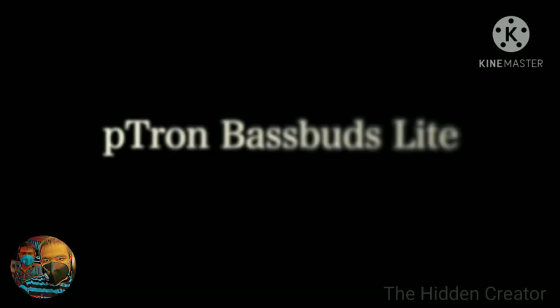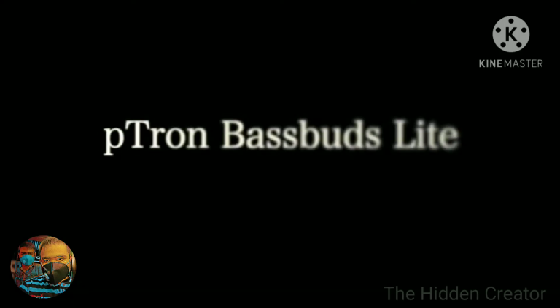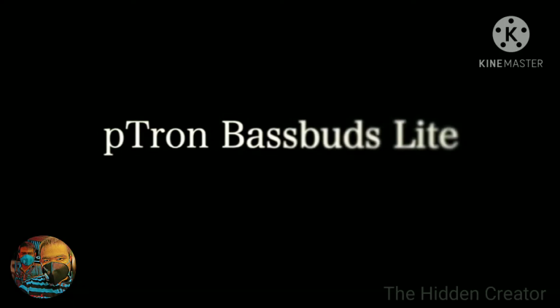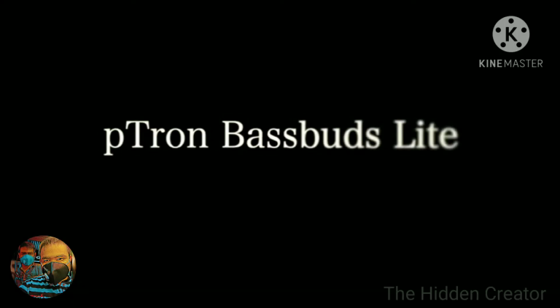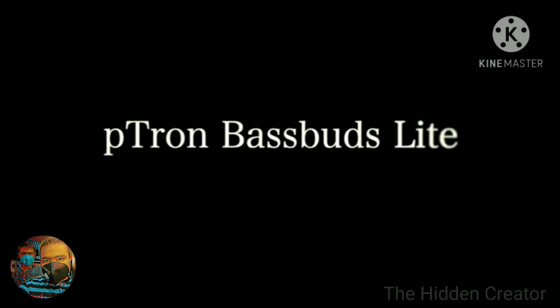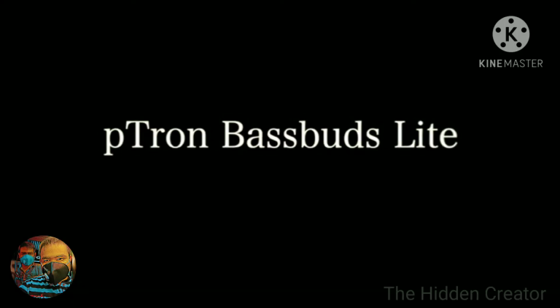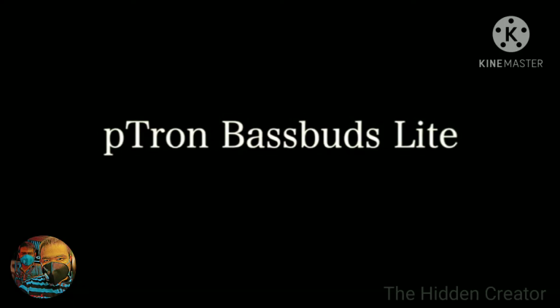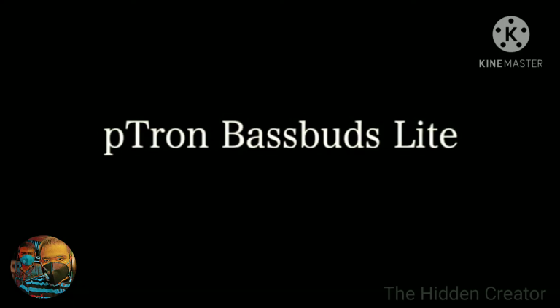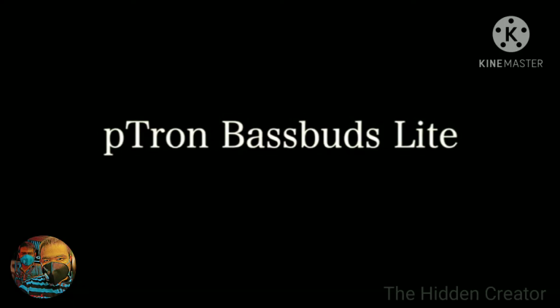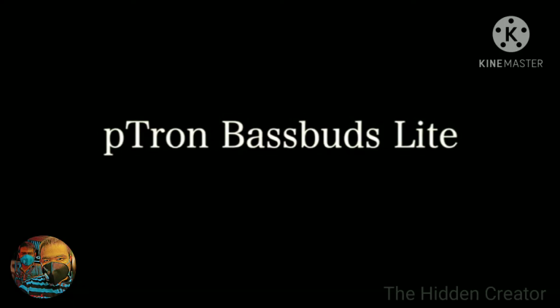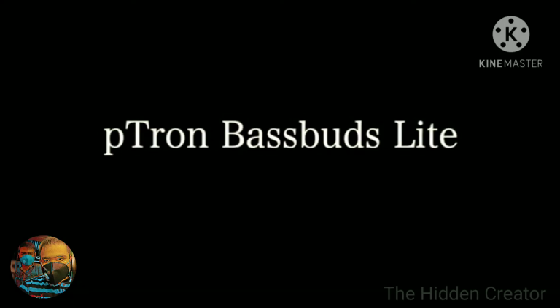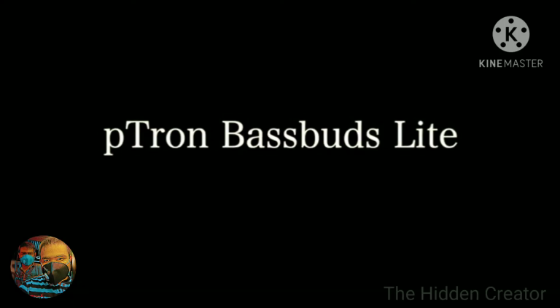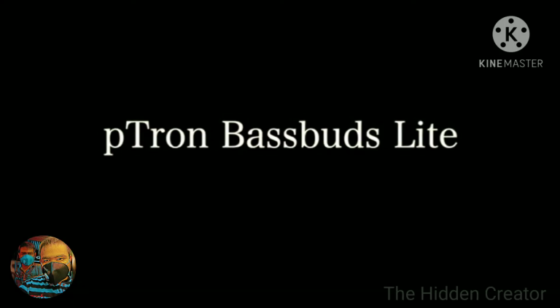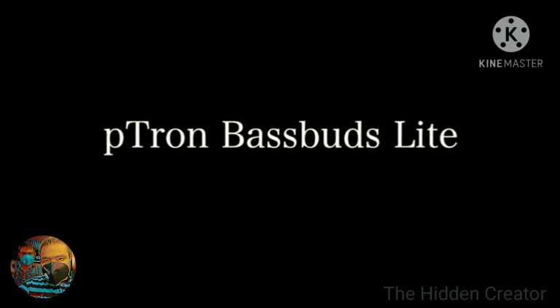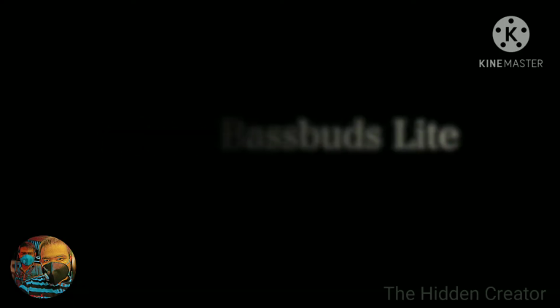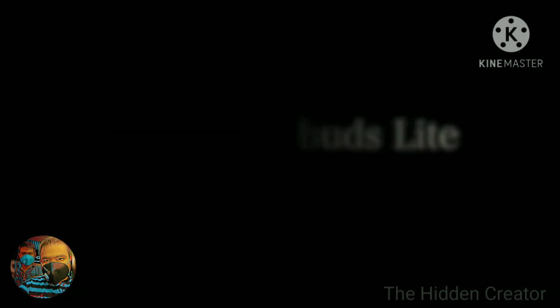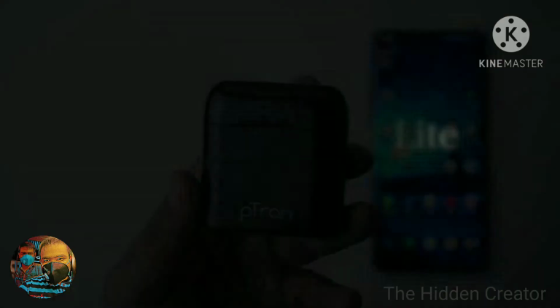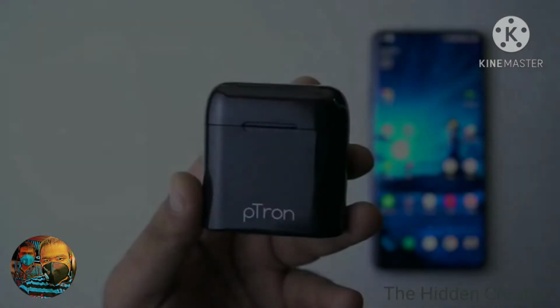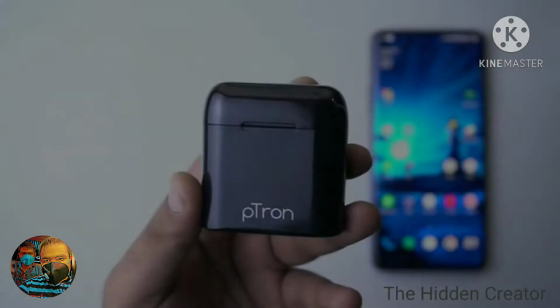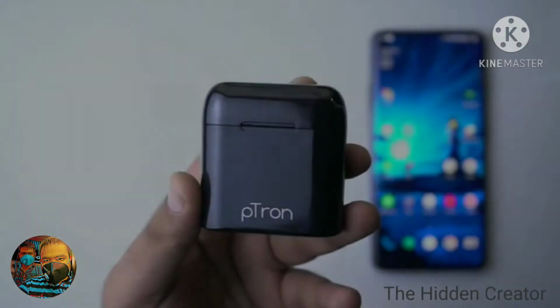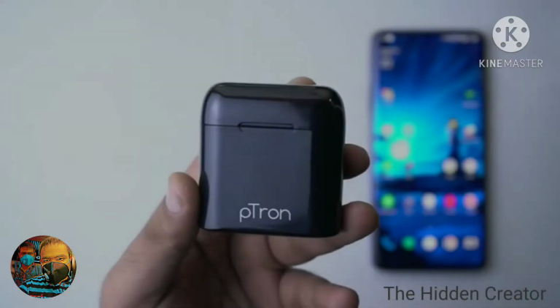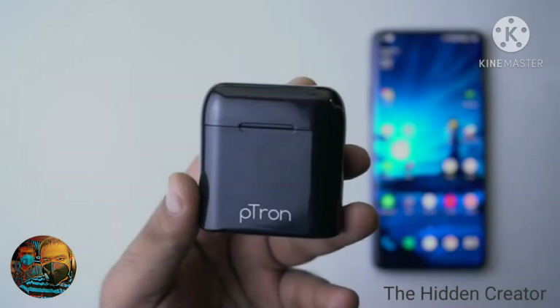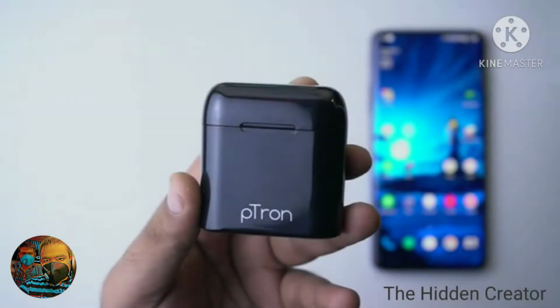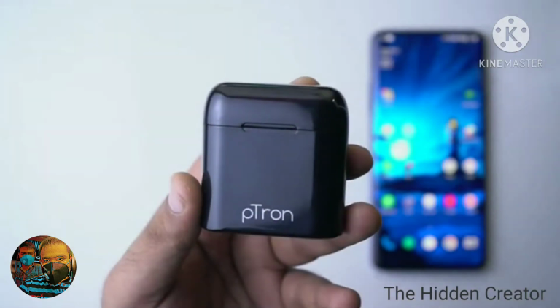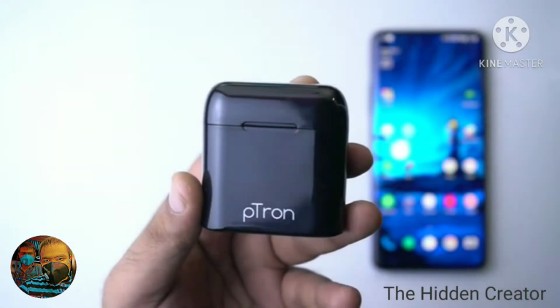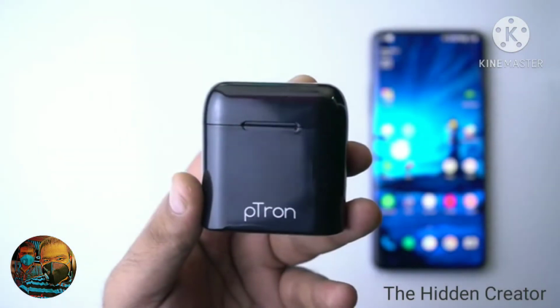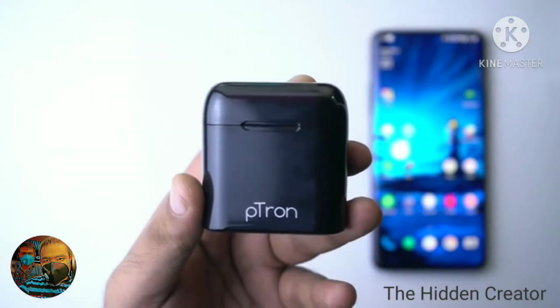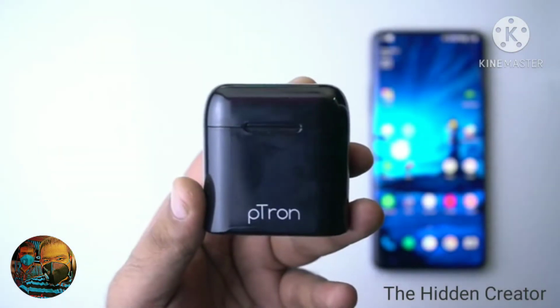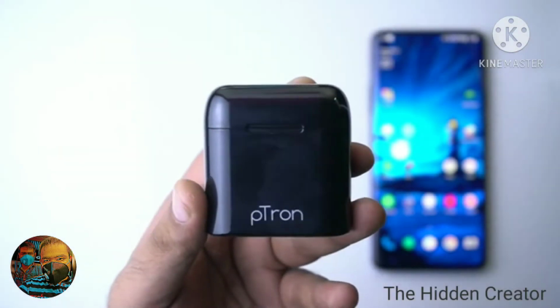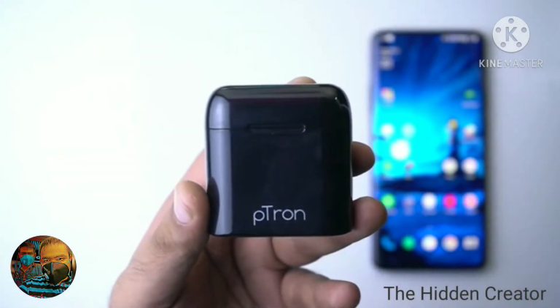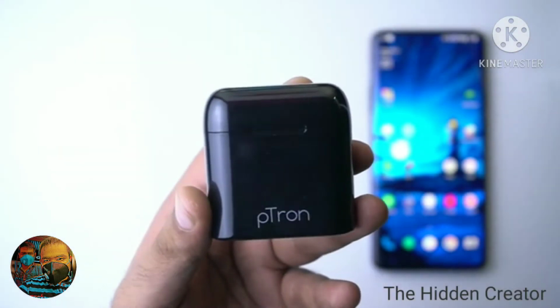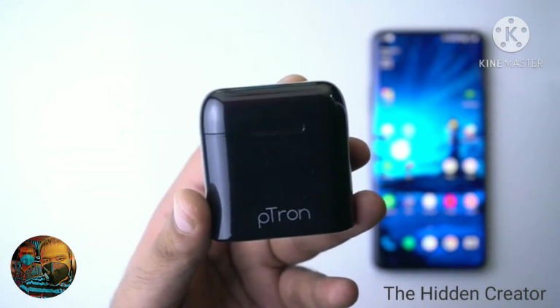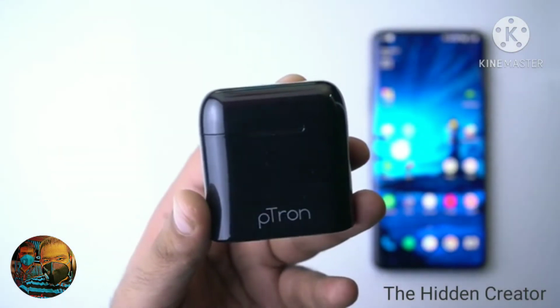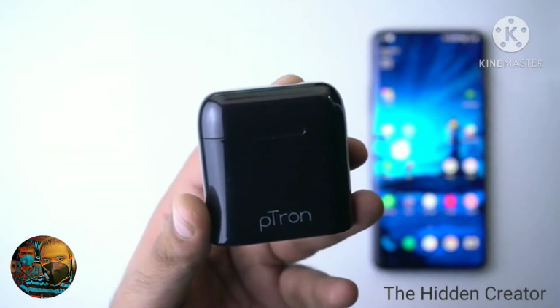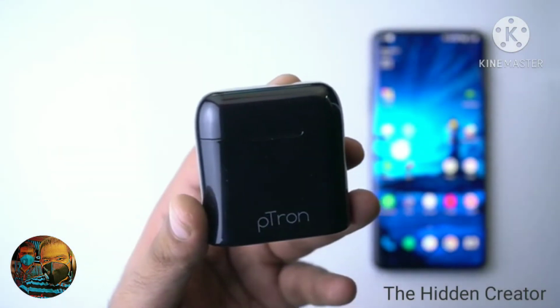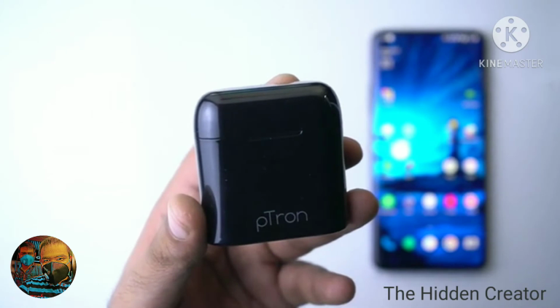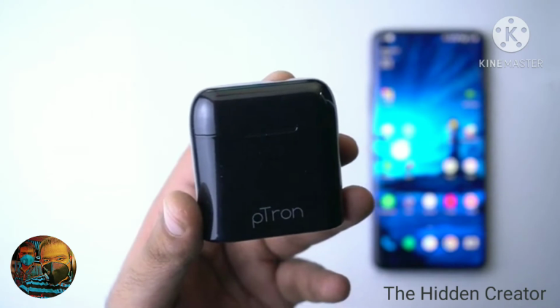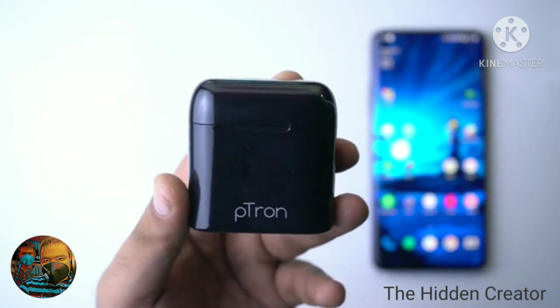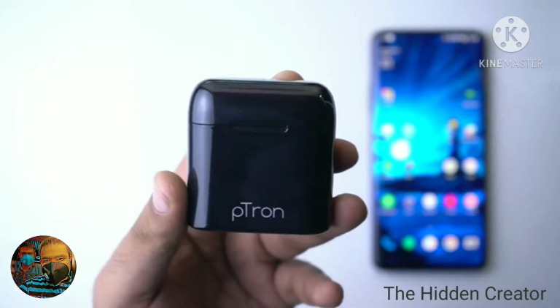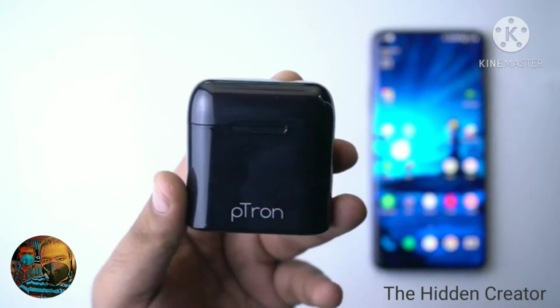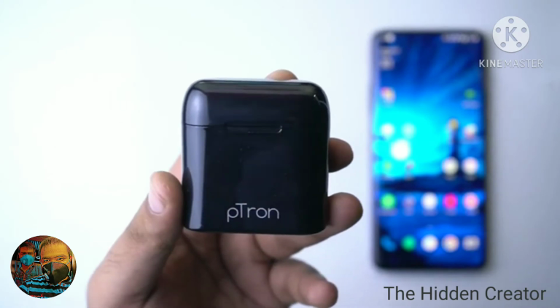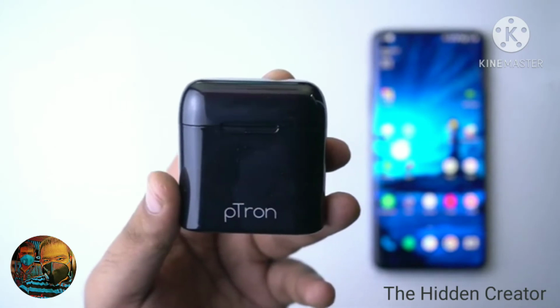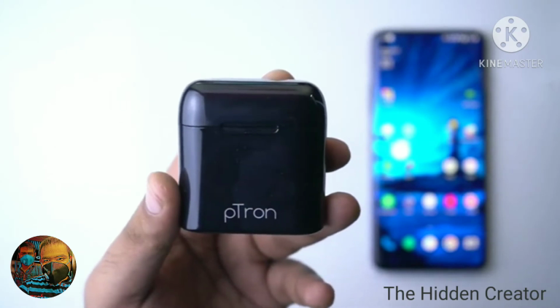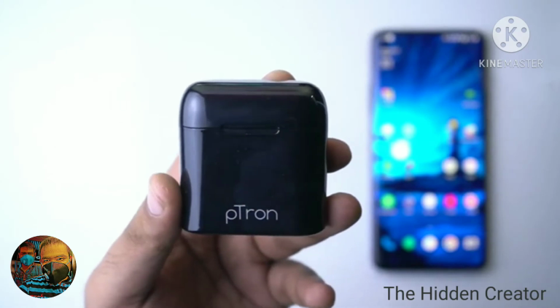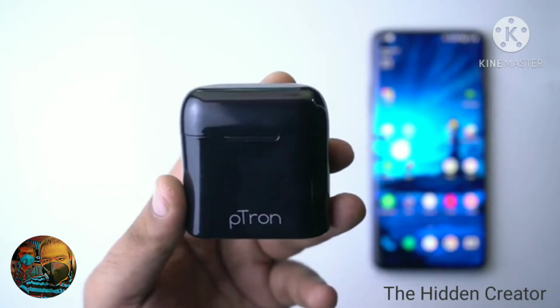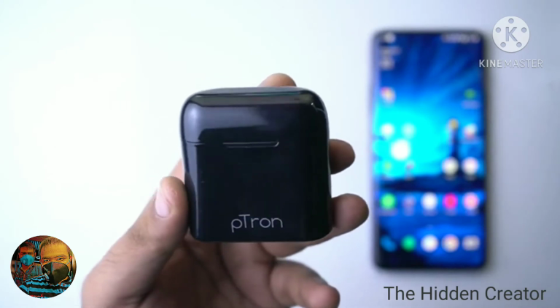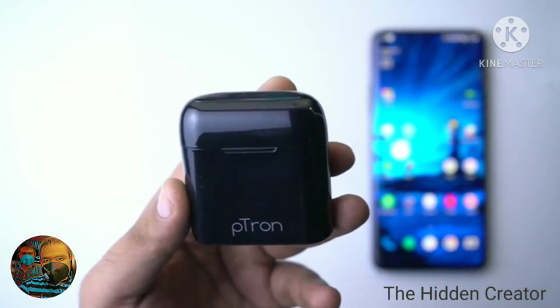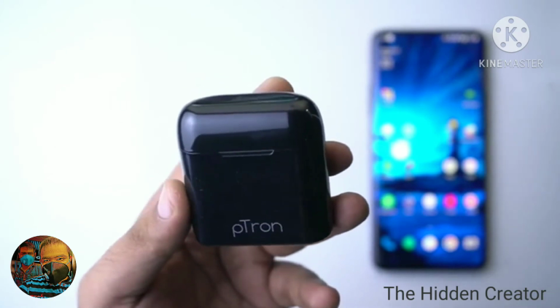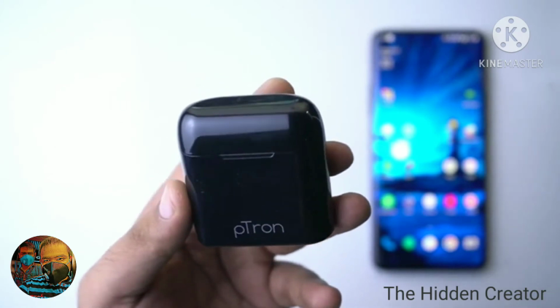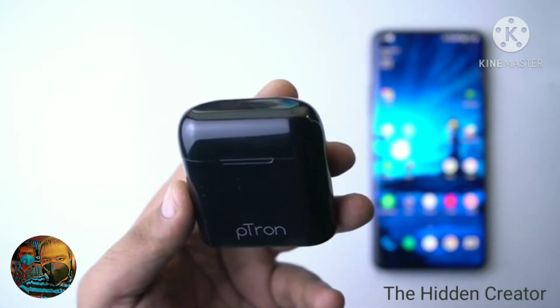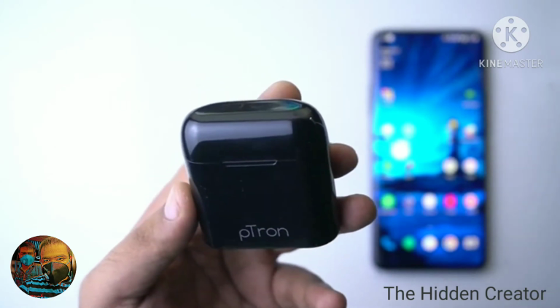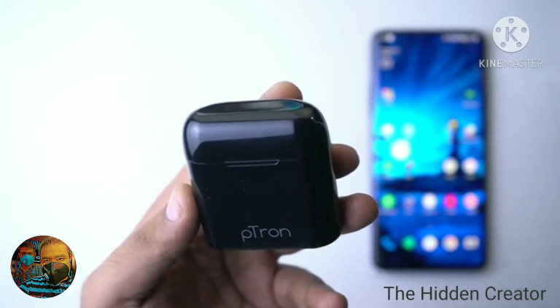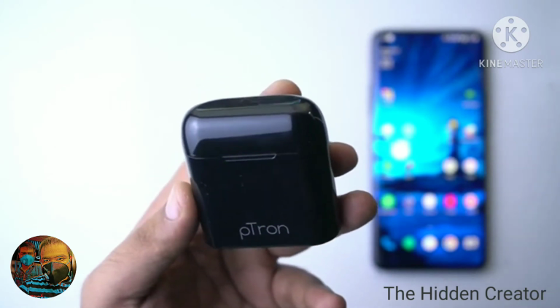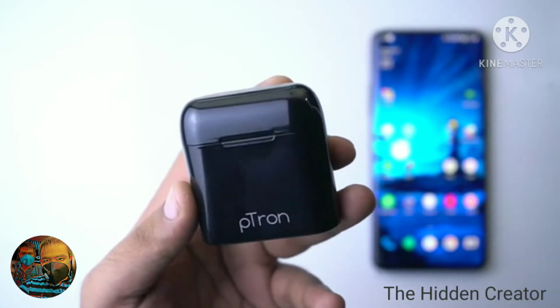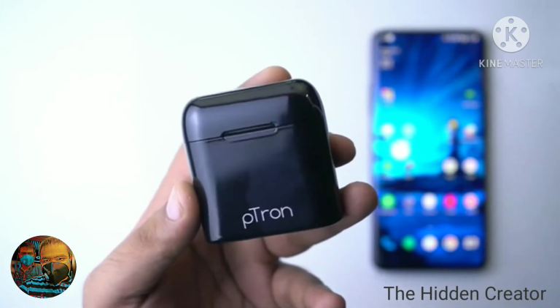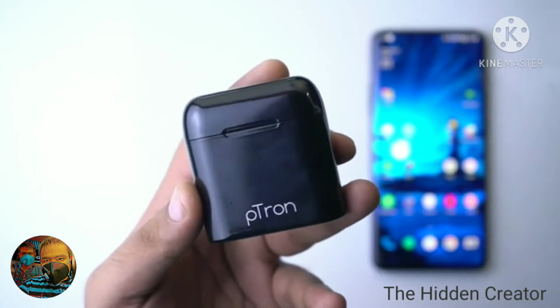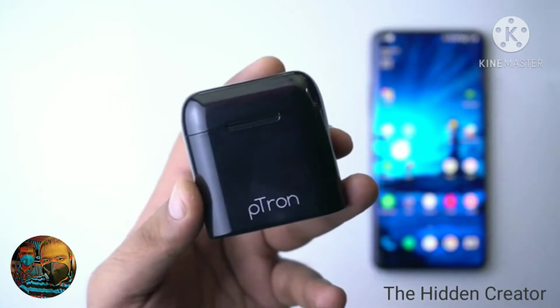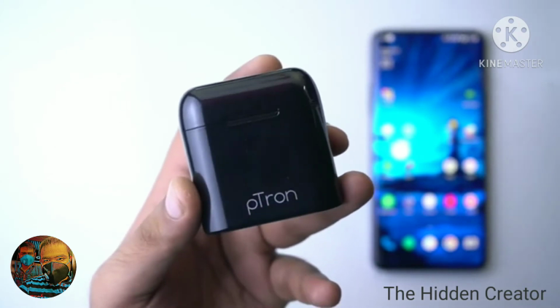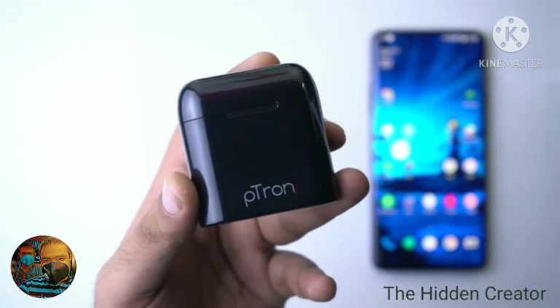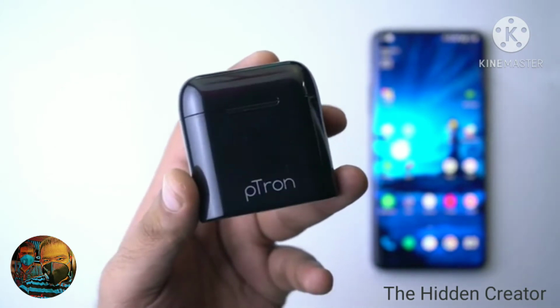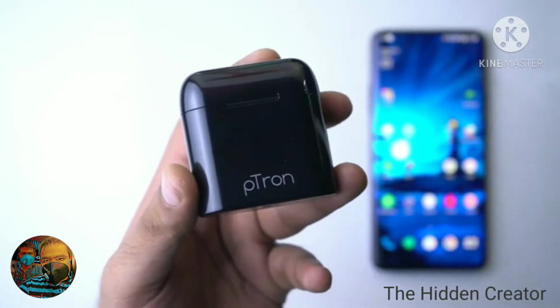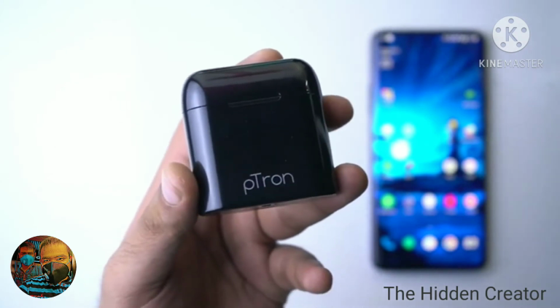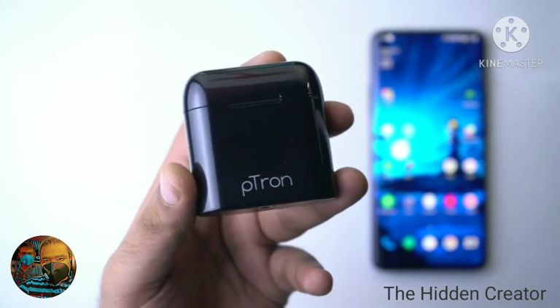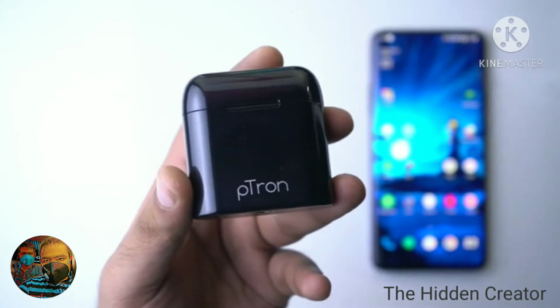Petron Basebird's Light. In the Basebird's Light, you have the left earbud as a slave and the right earbud is the master.